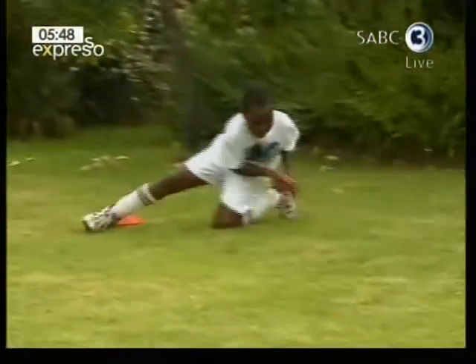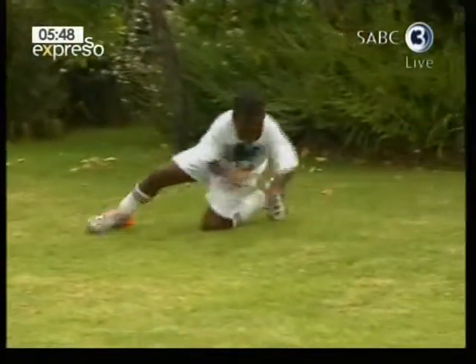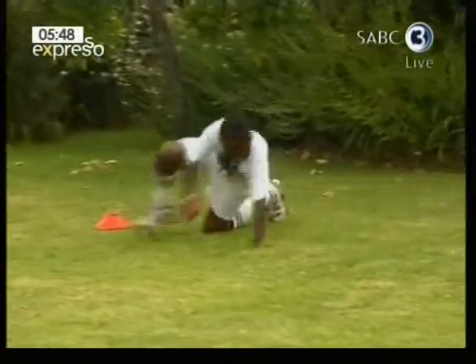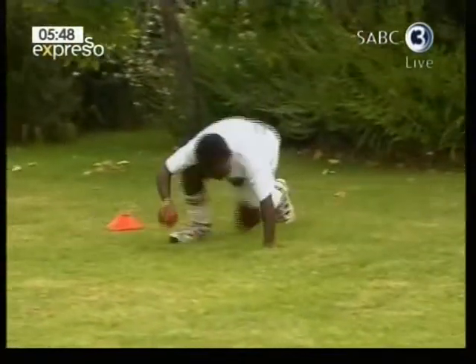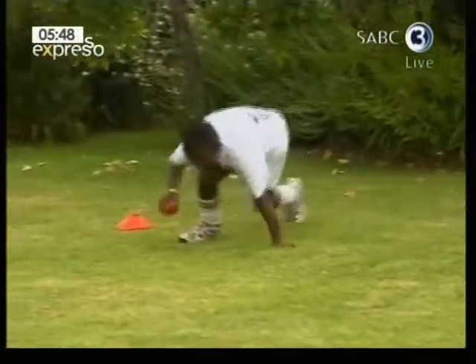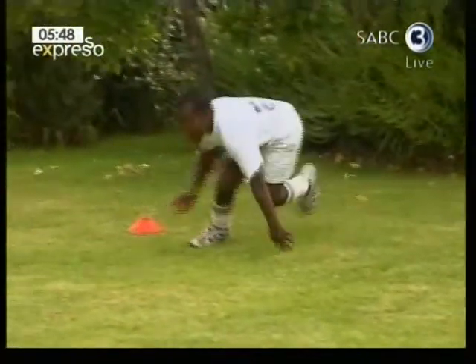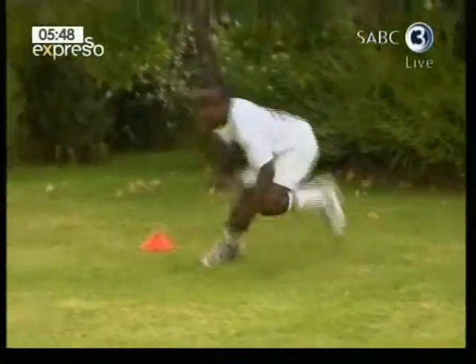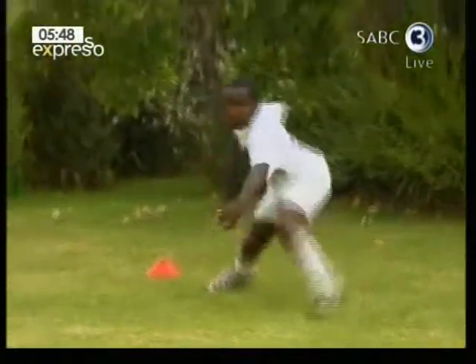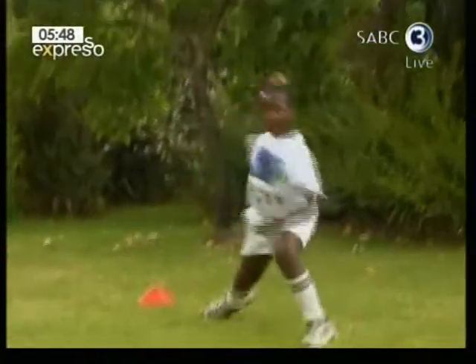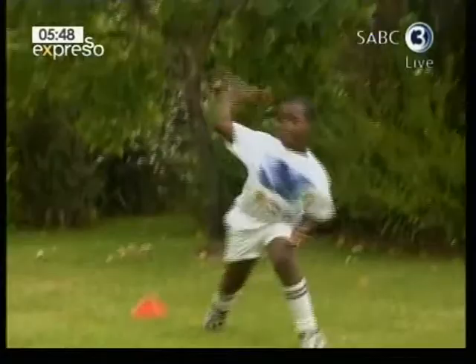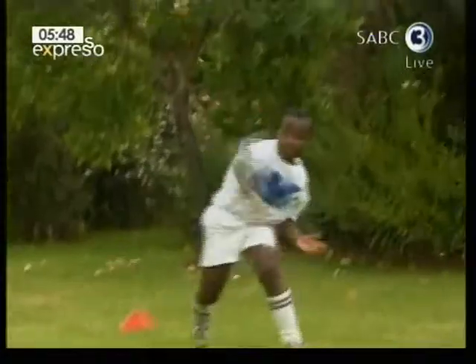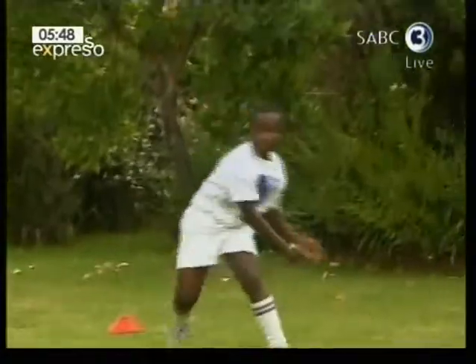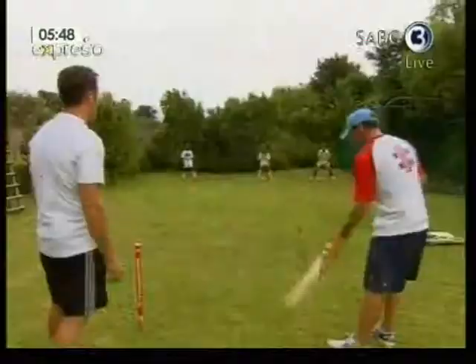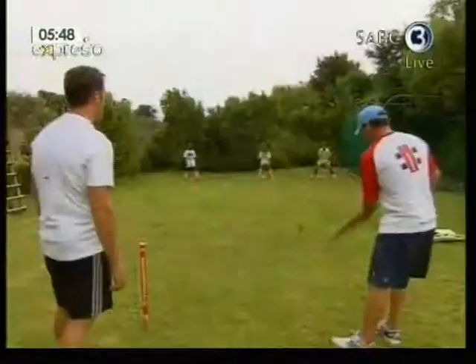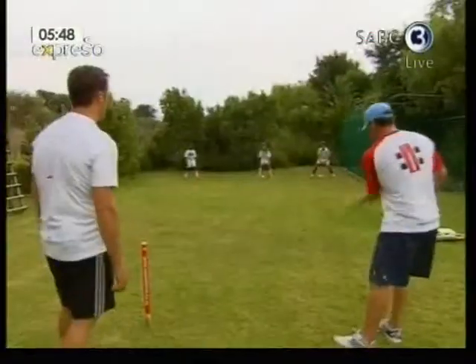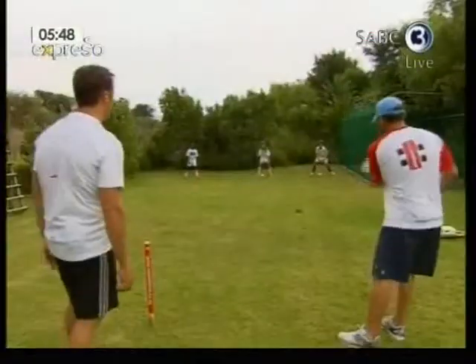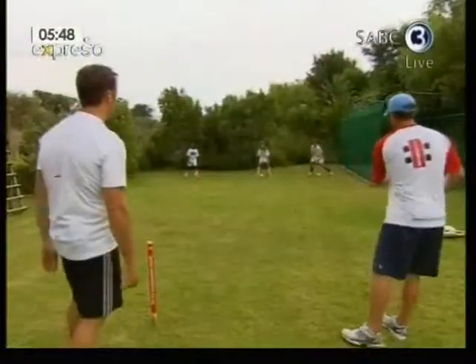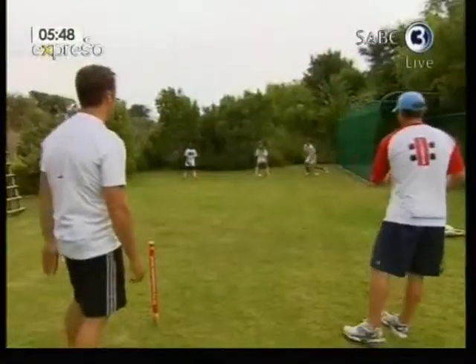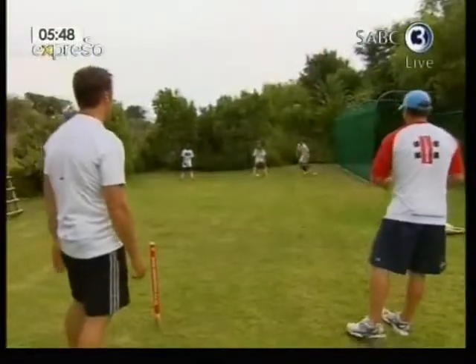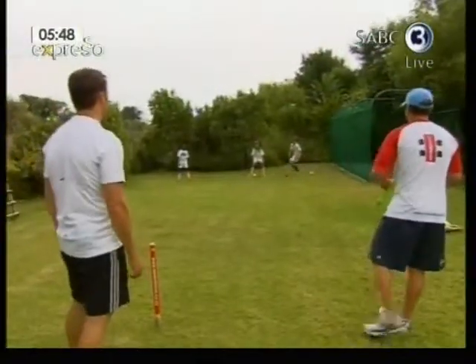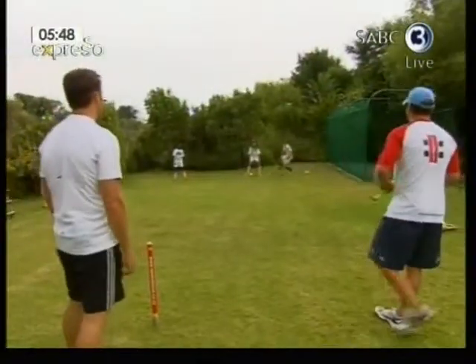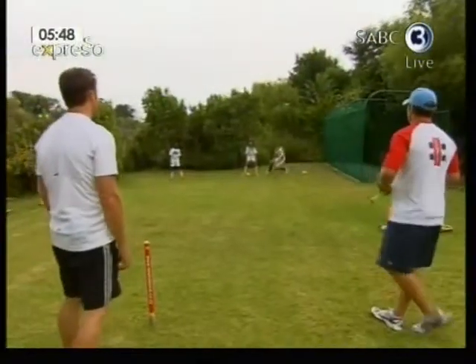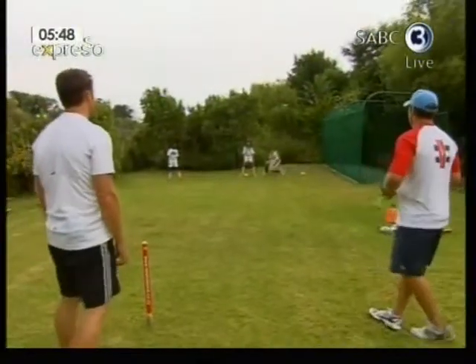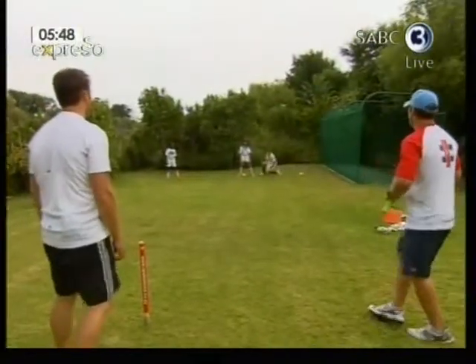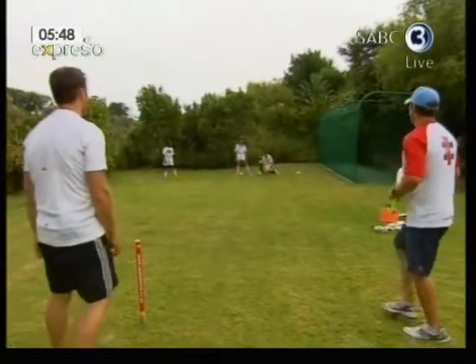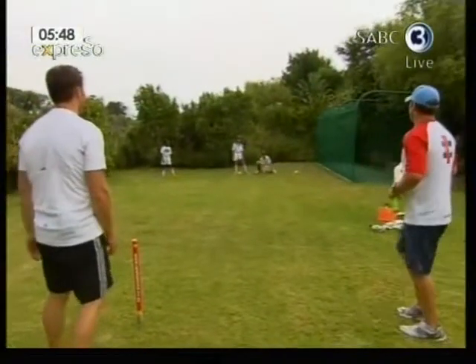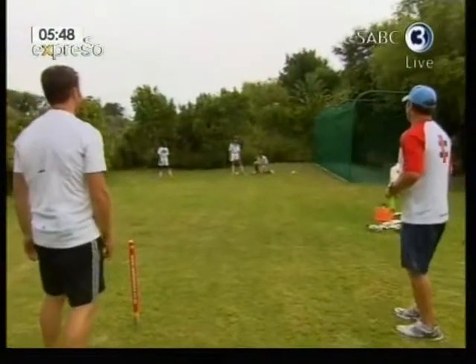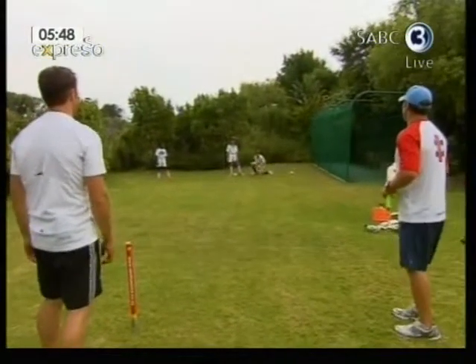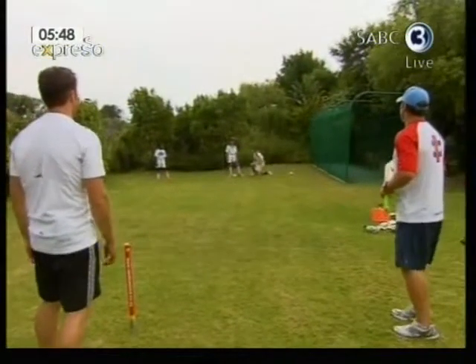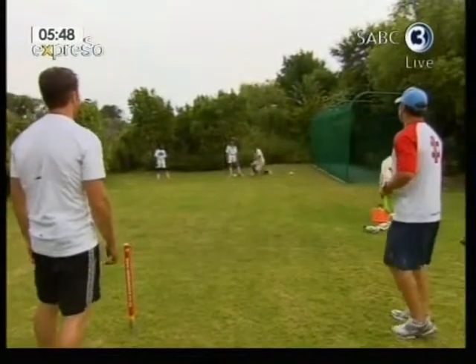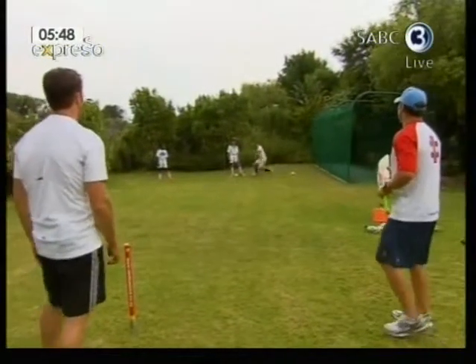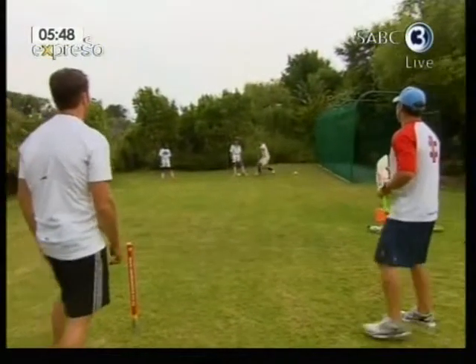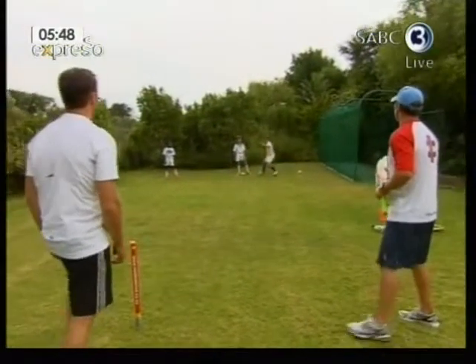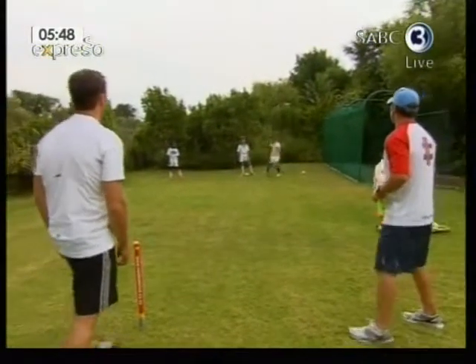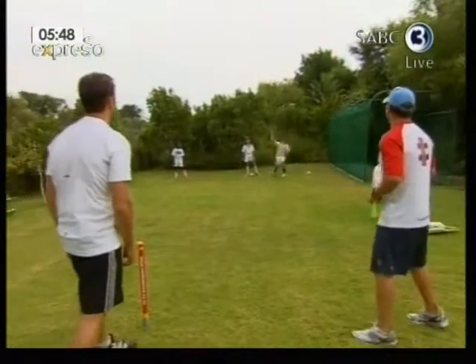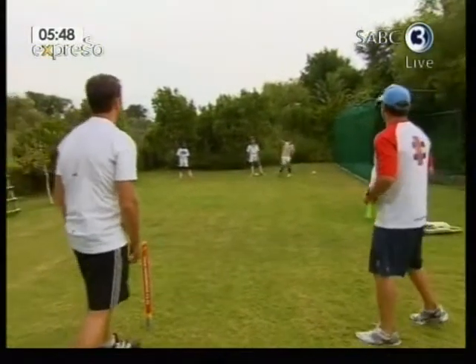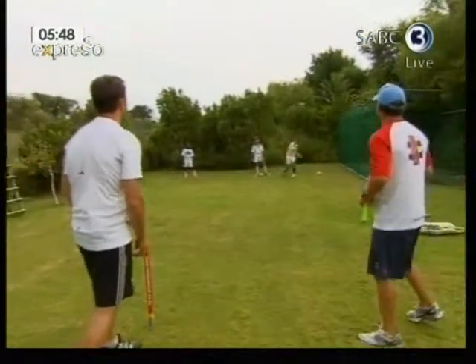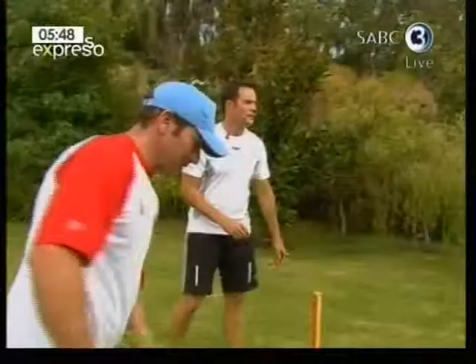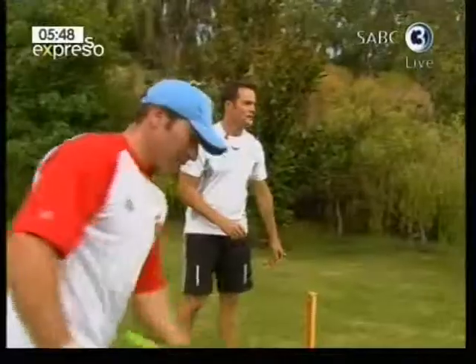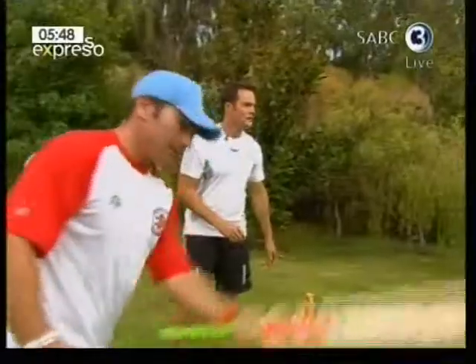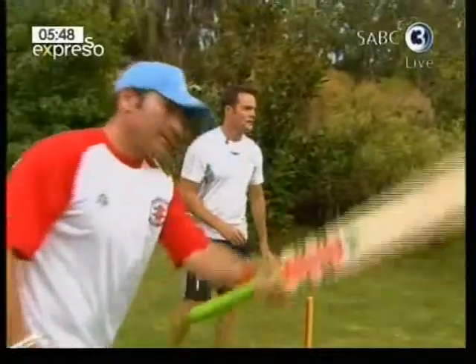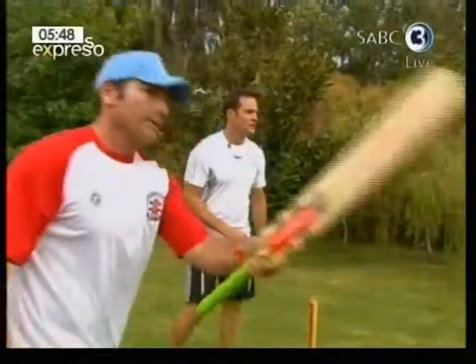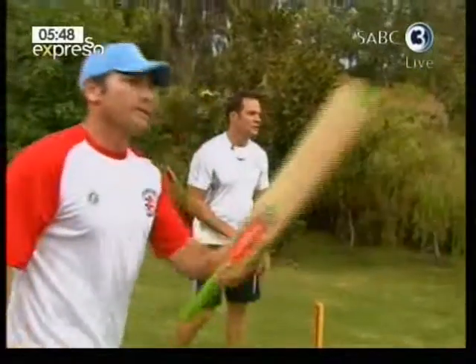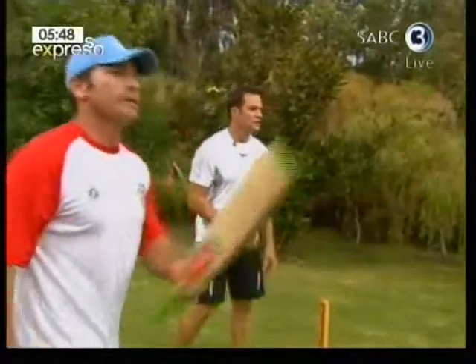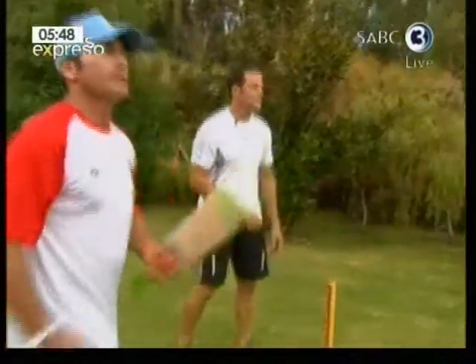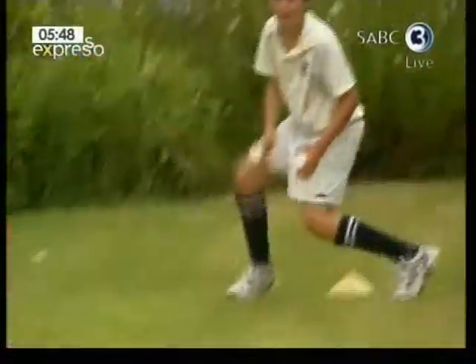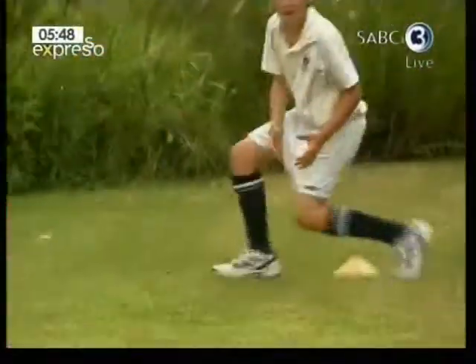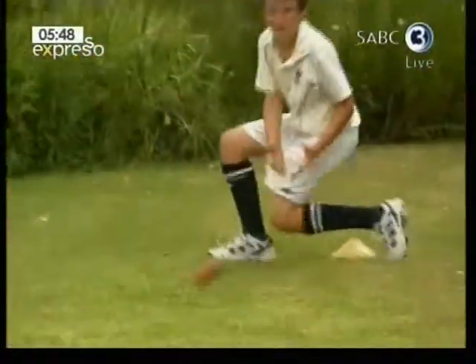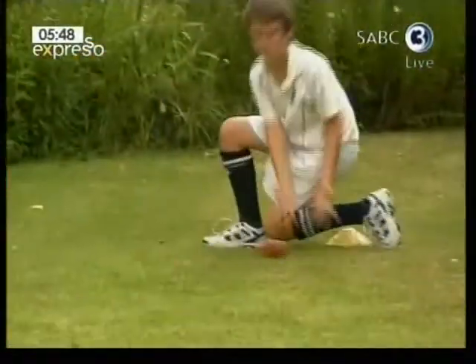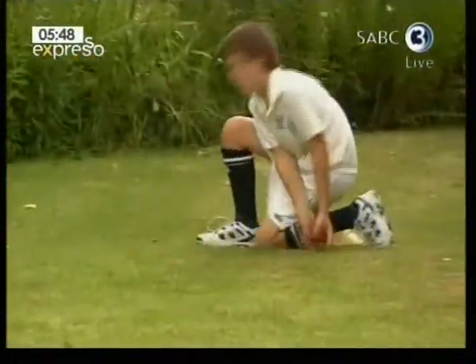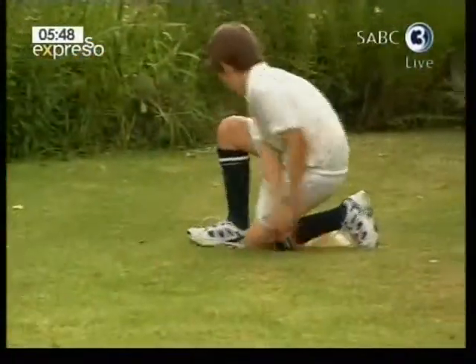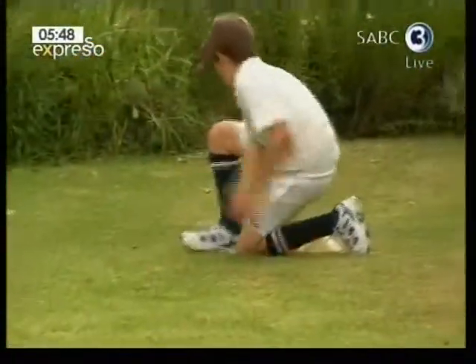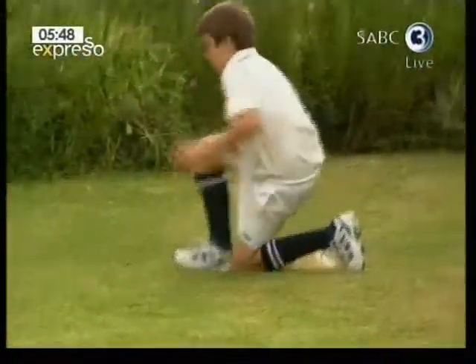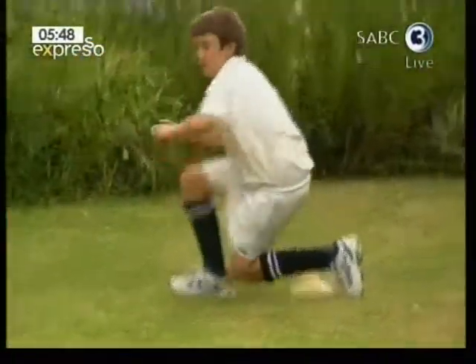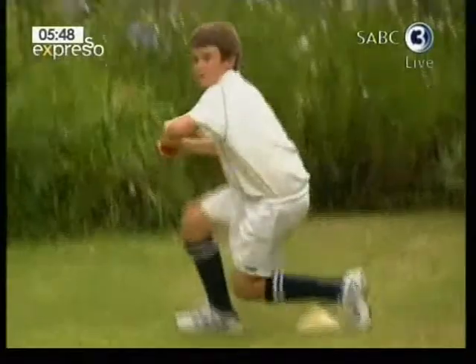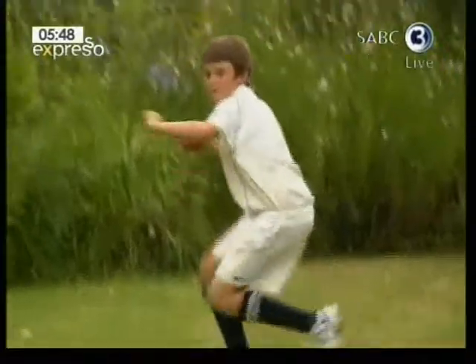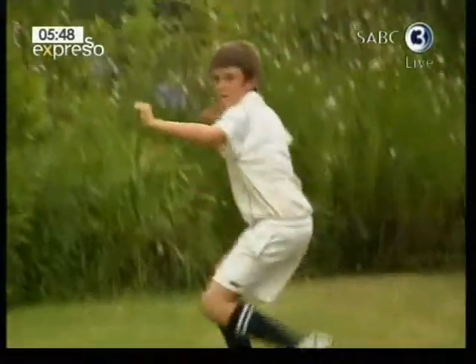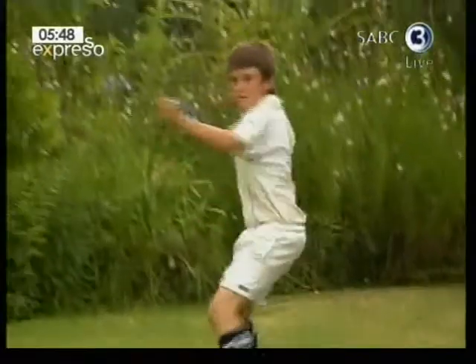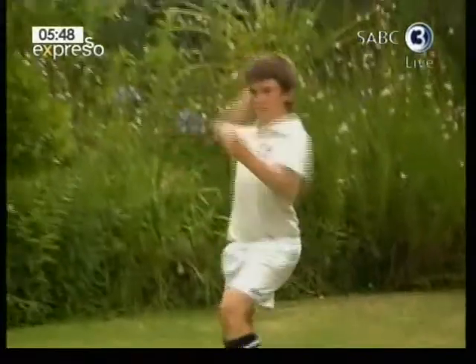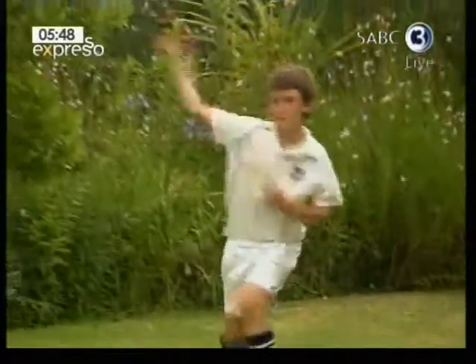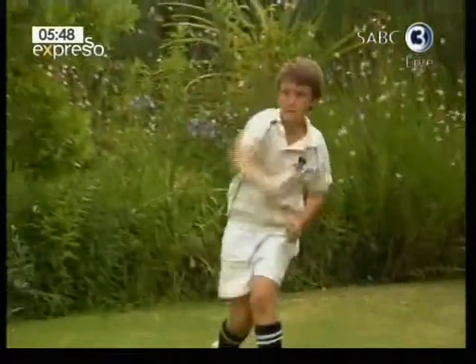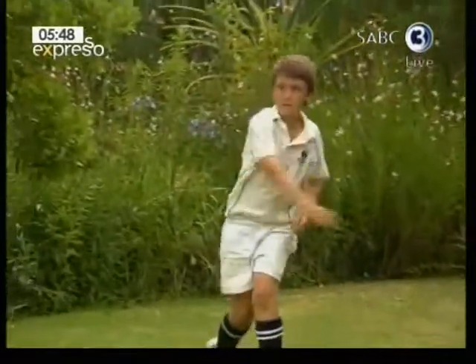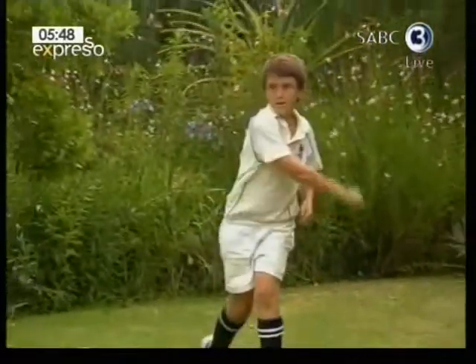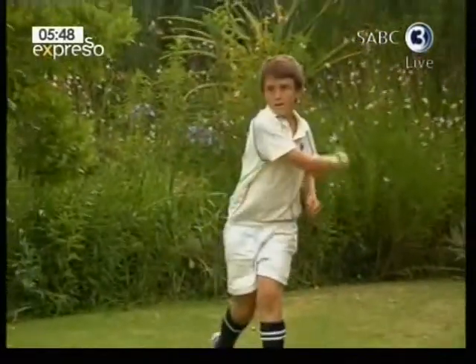Approach it at speed and, as you get in line with the ball, twist your upper body, leading with the shoulder furthest from the ball — like that.